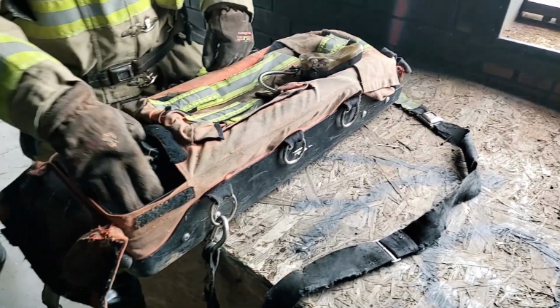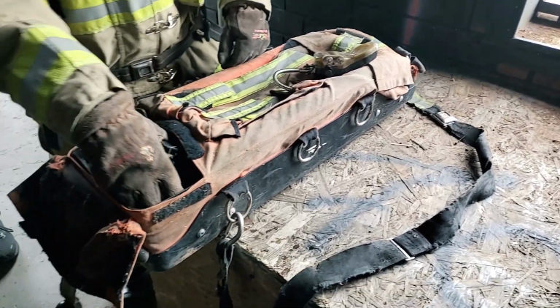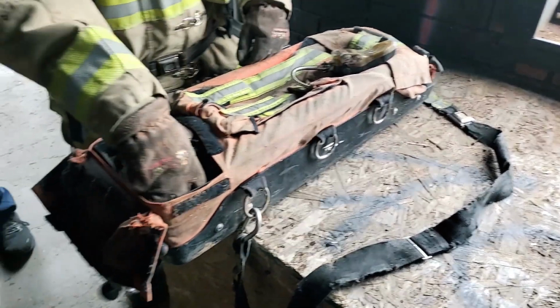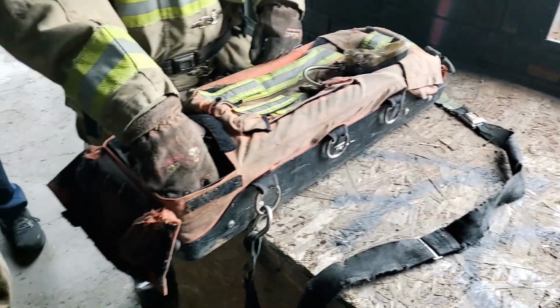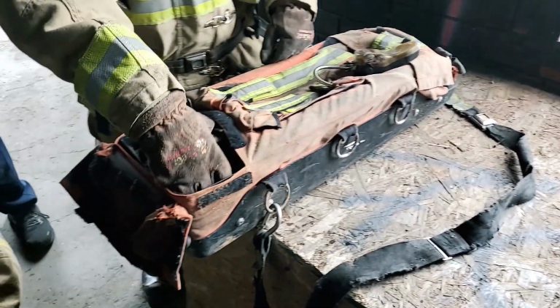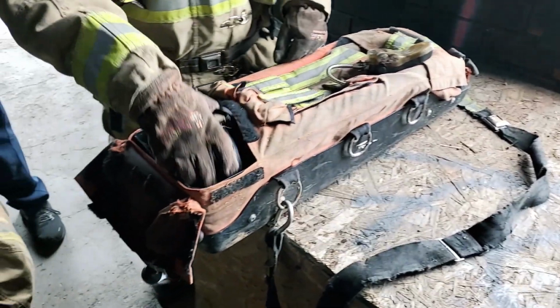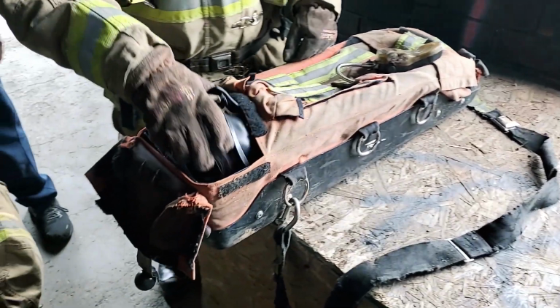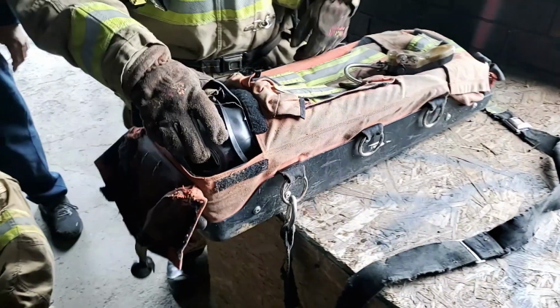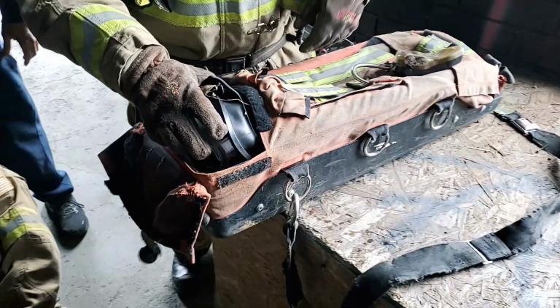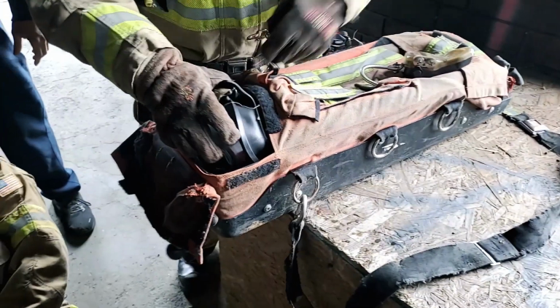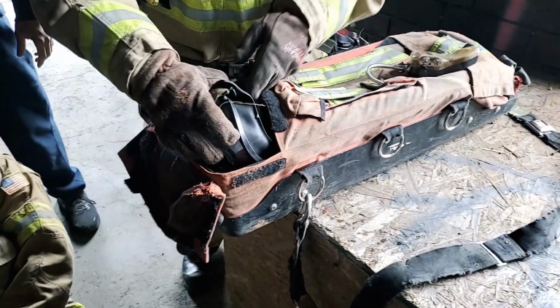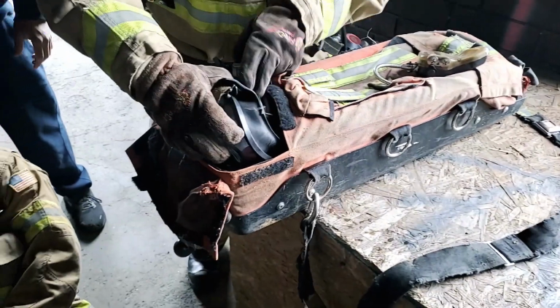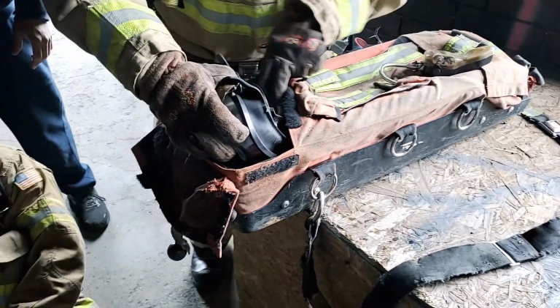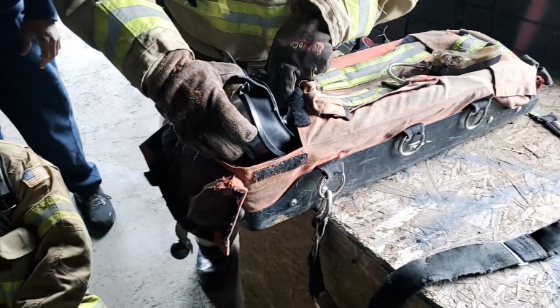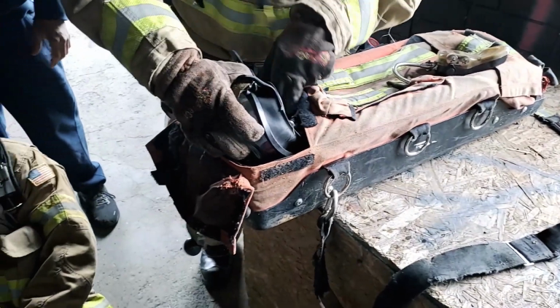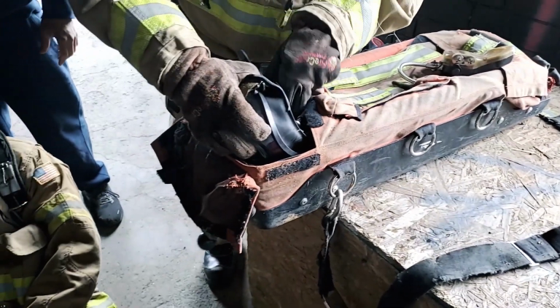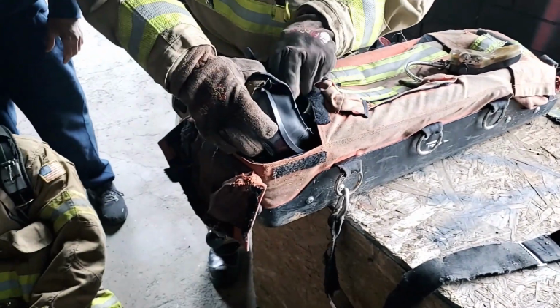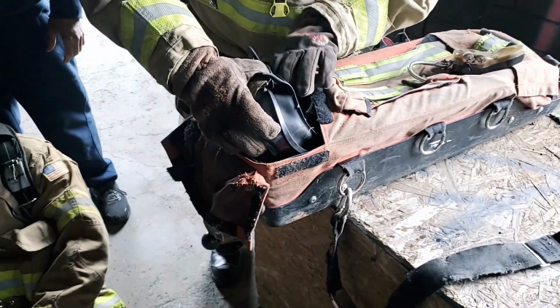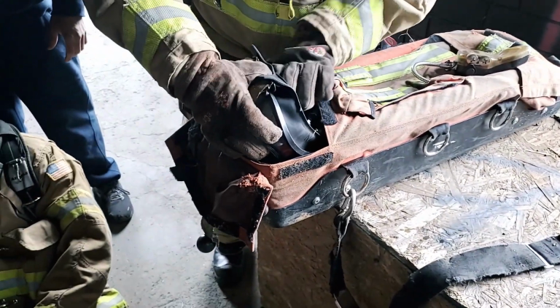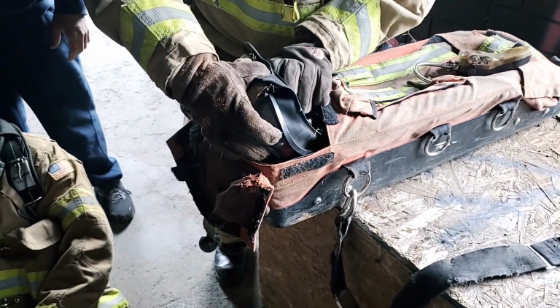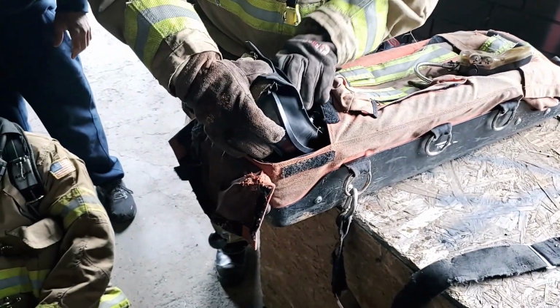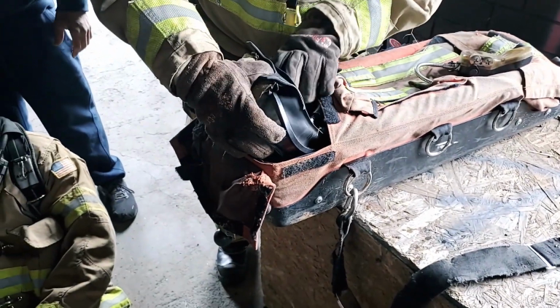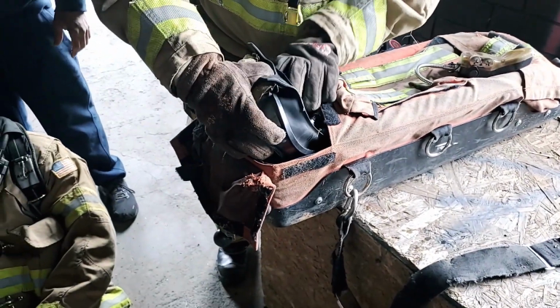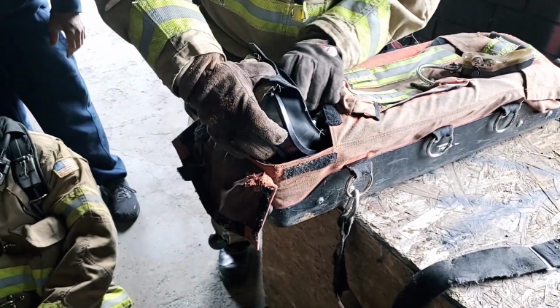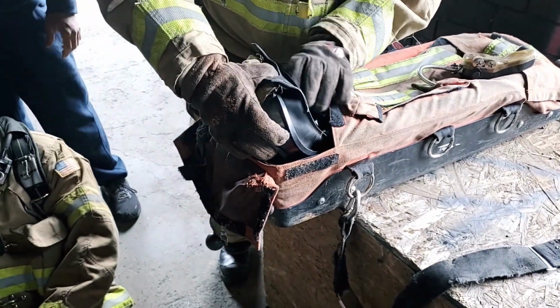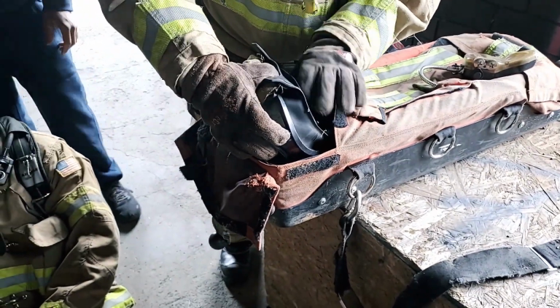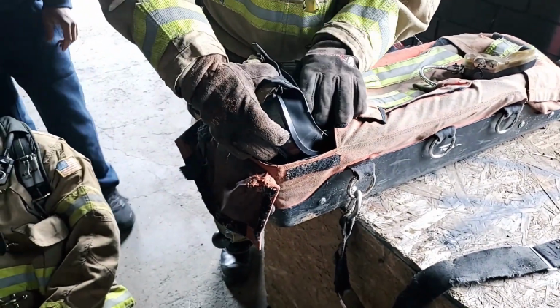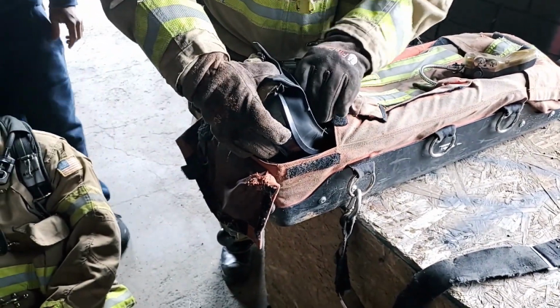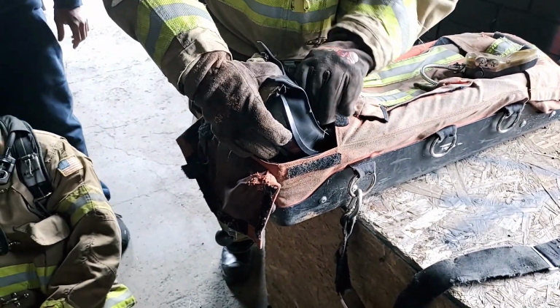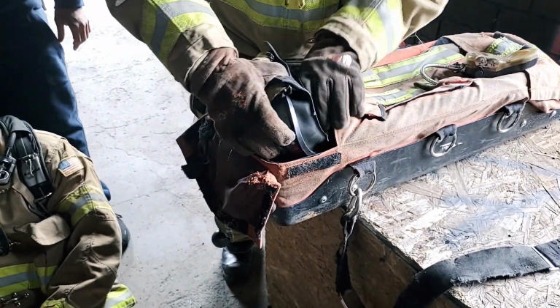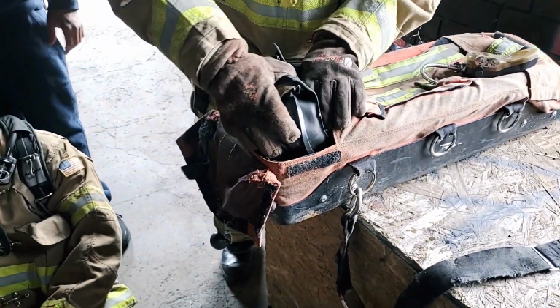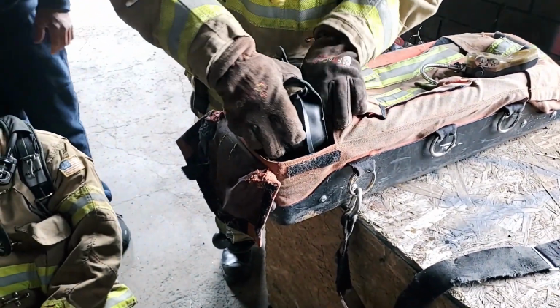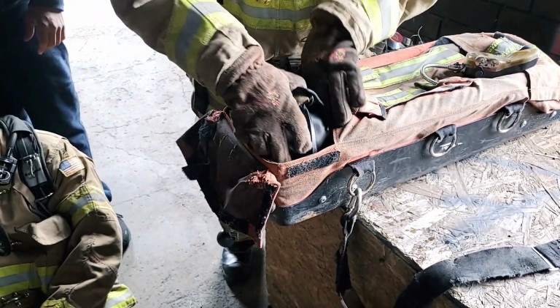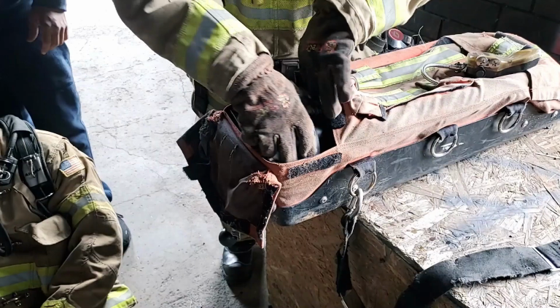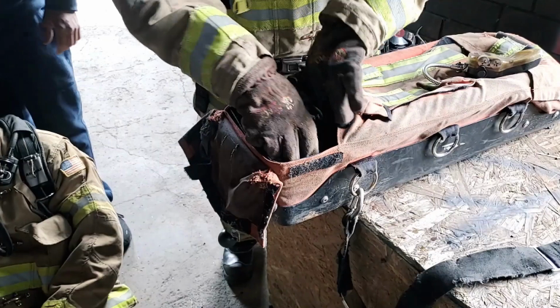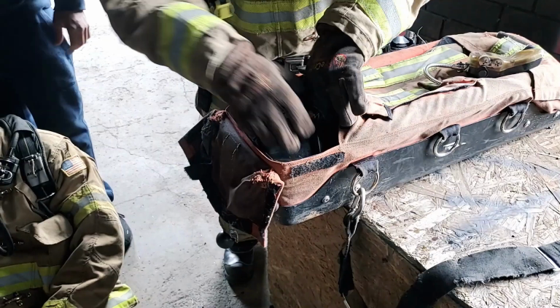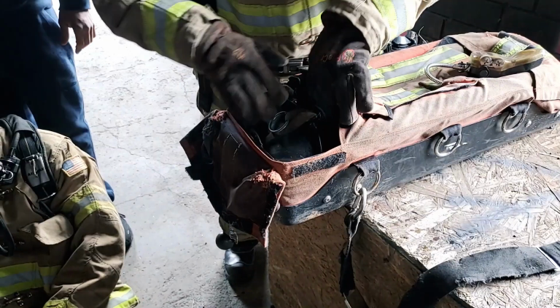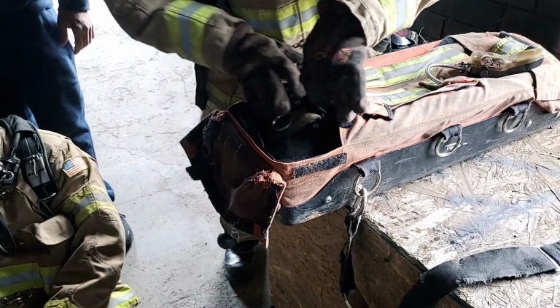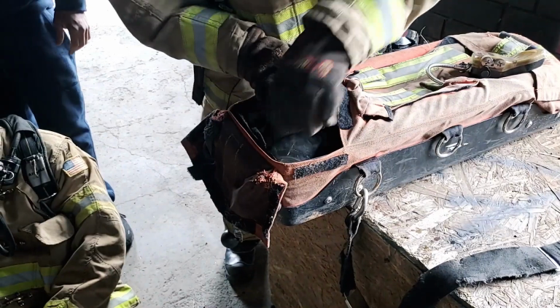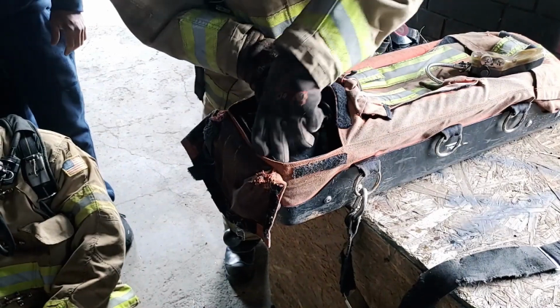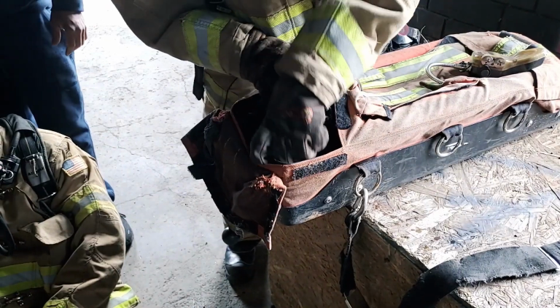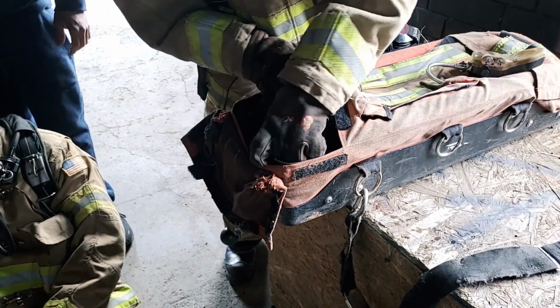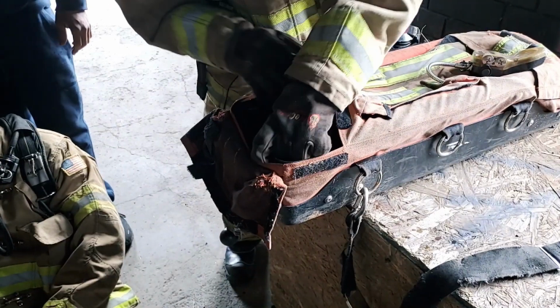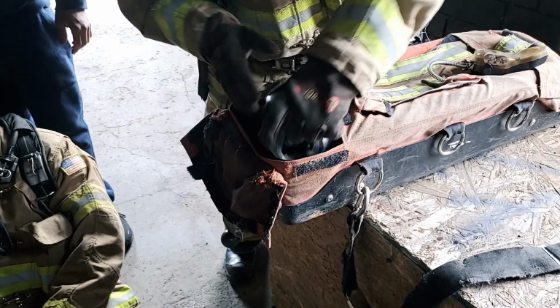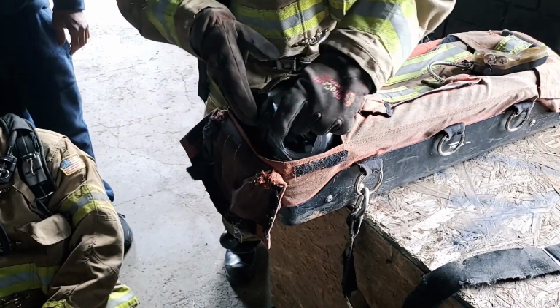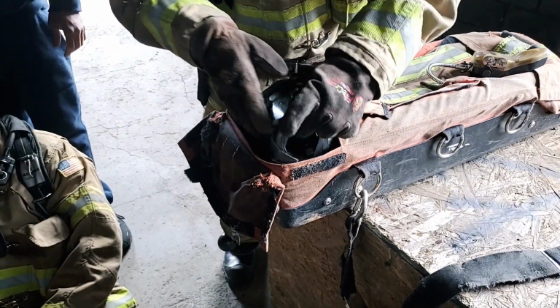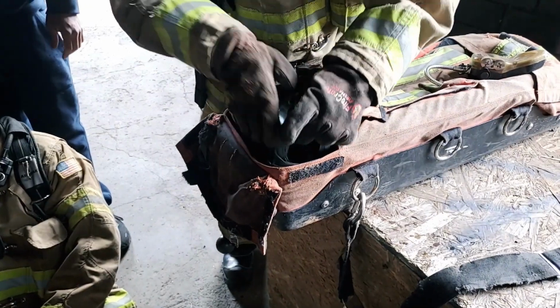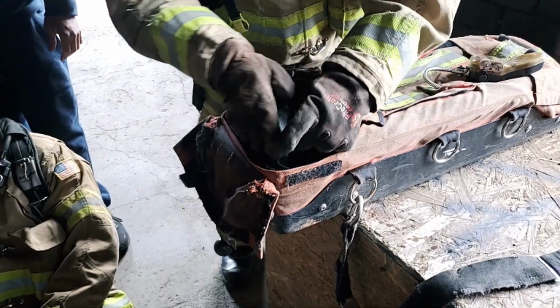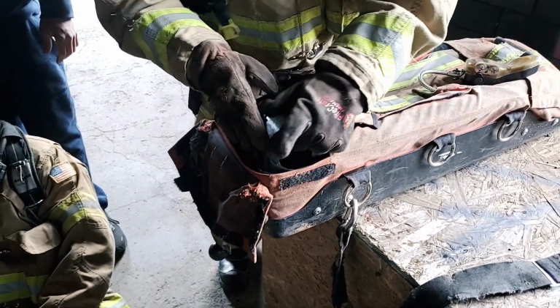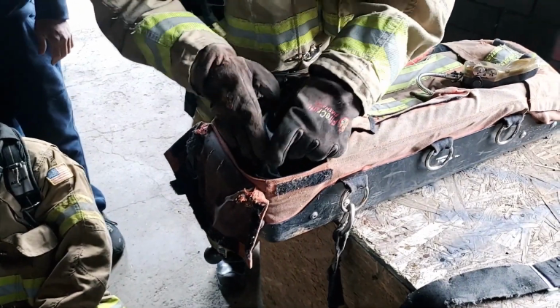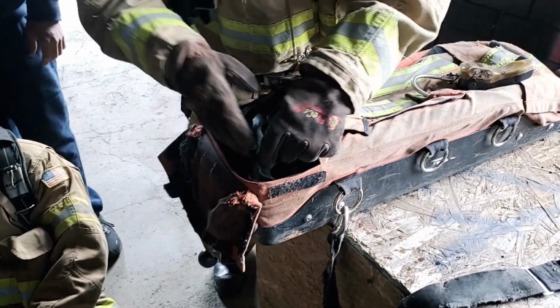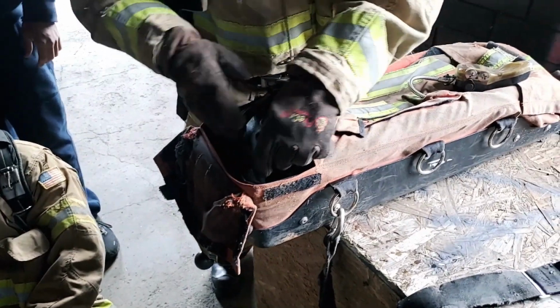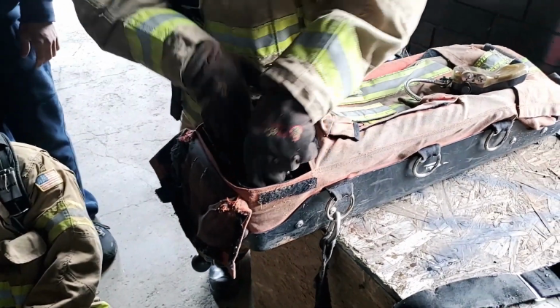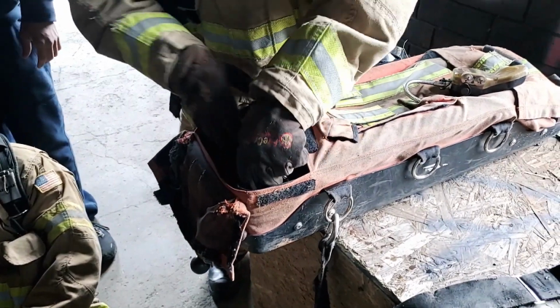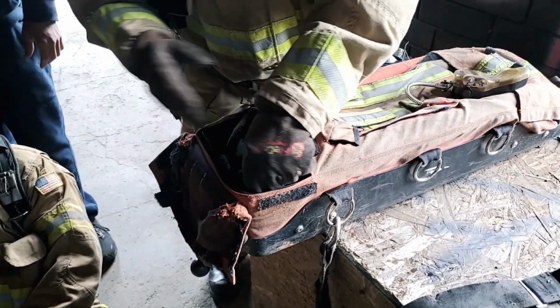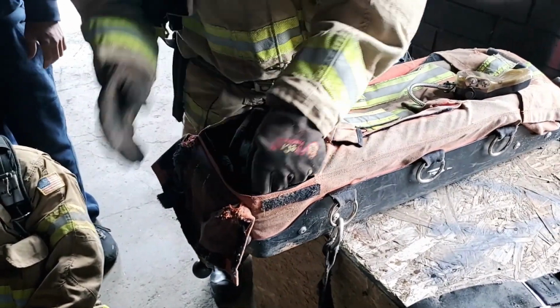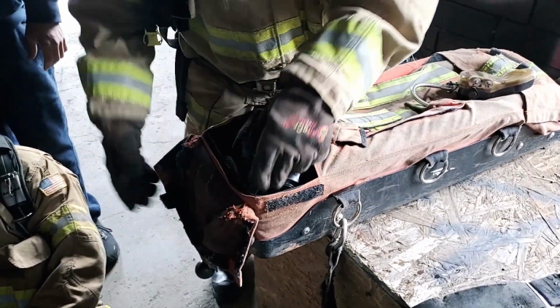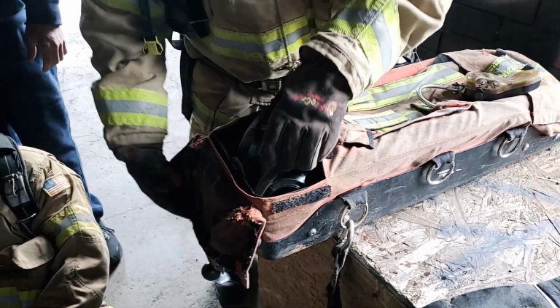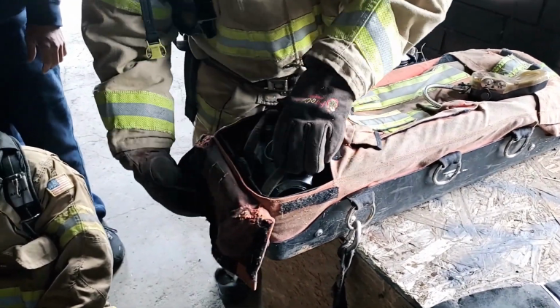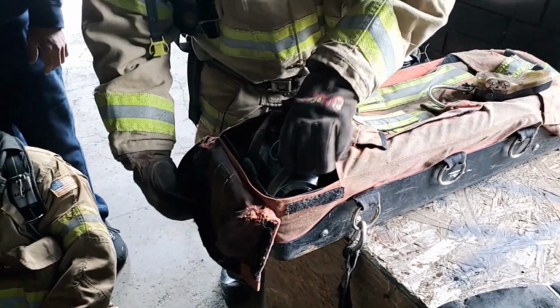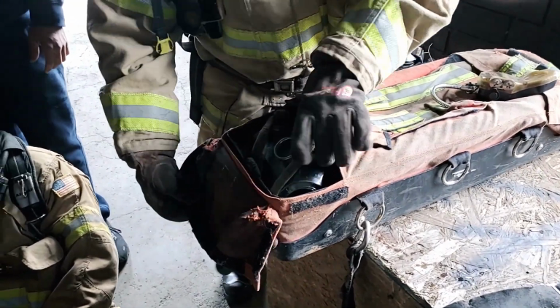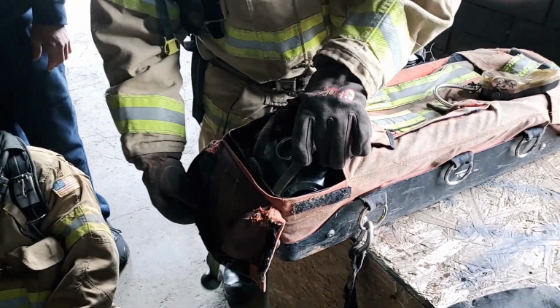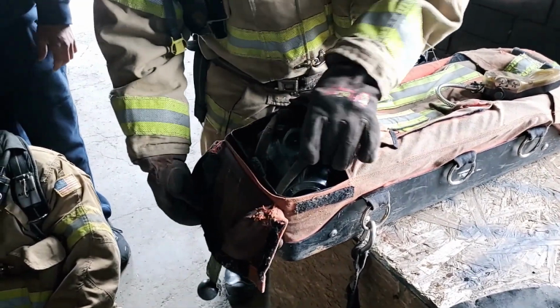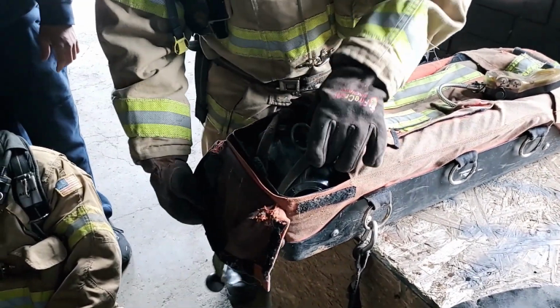Our gauge should indicate how much air is in the bottle. Make sure our mask is set up how we want it for a facepiece swap — make sure all components are there and together.